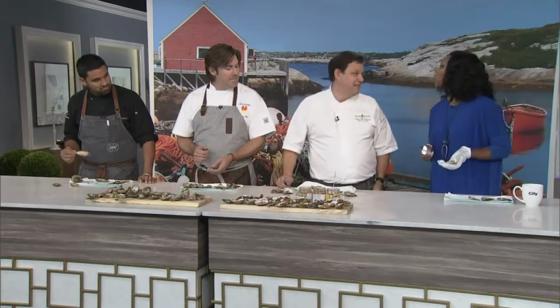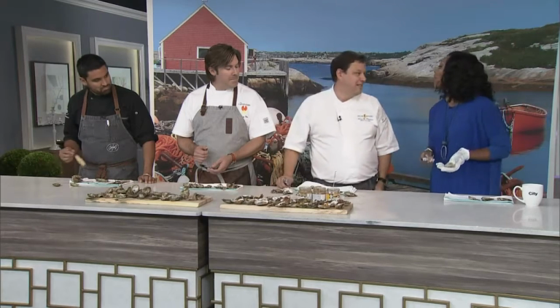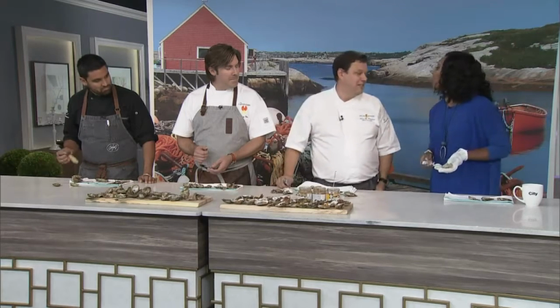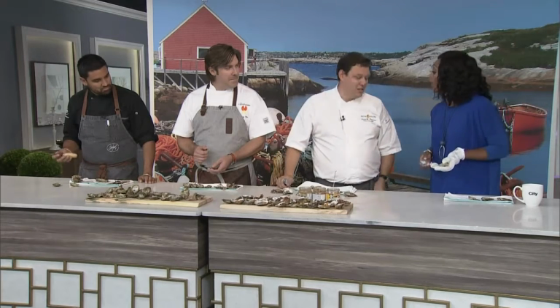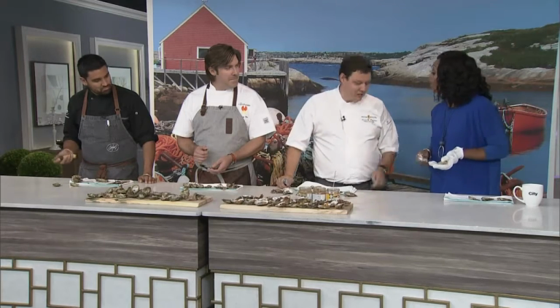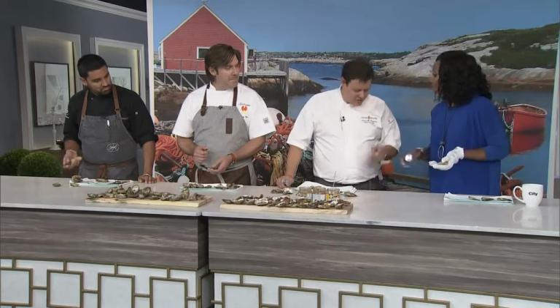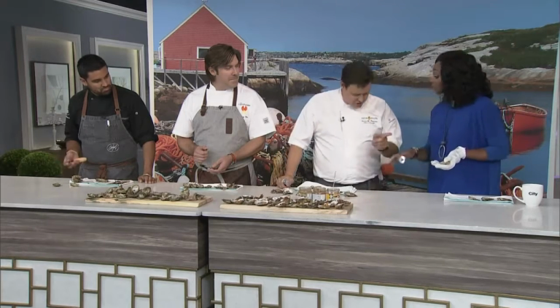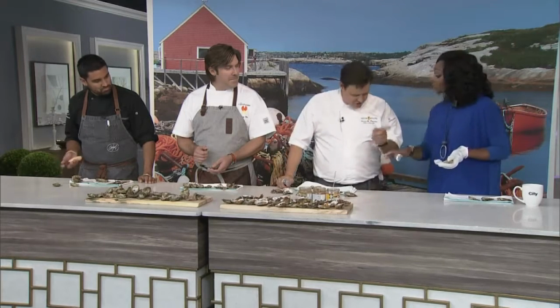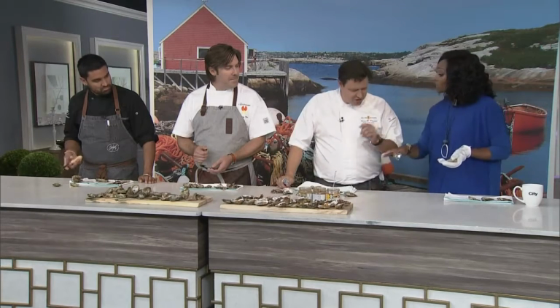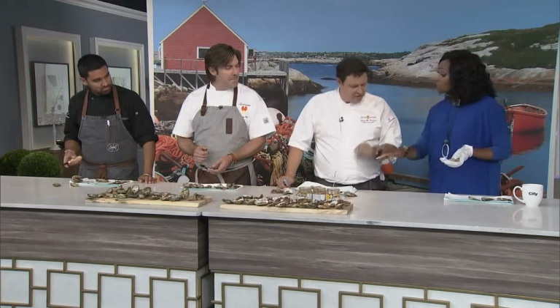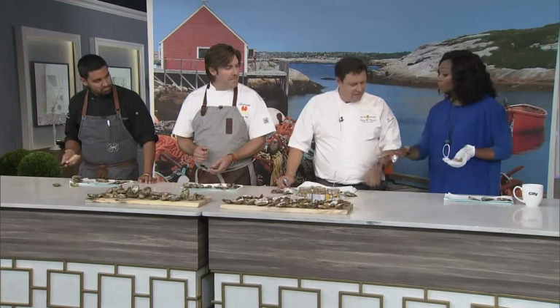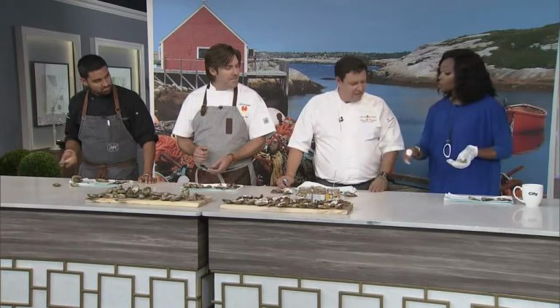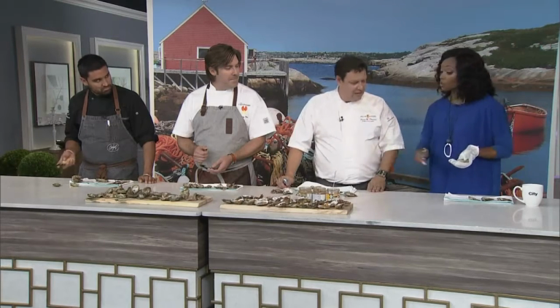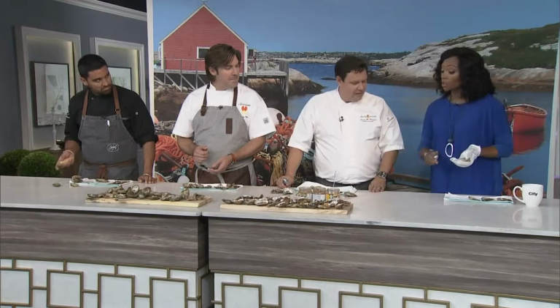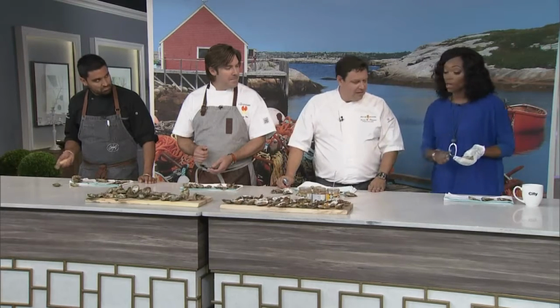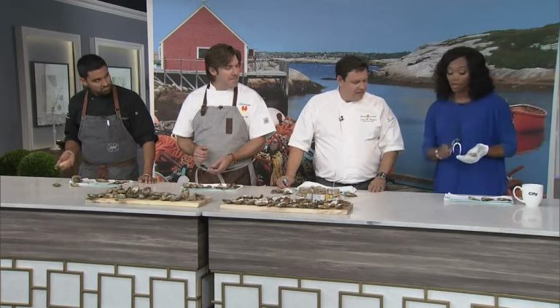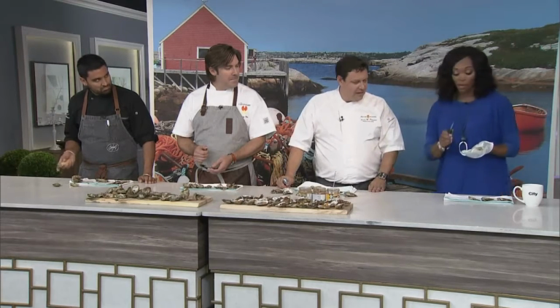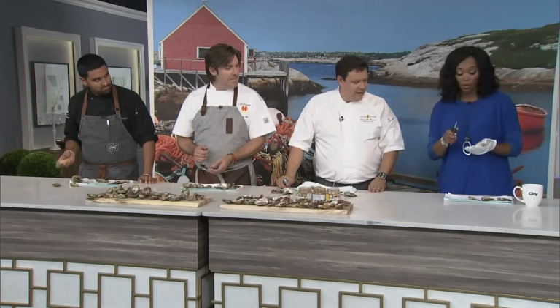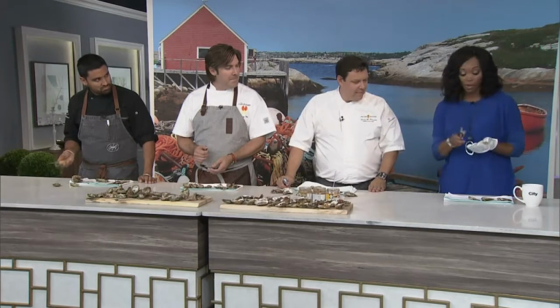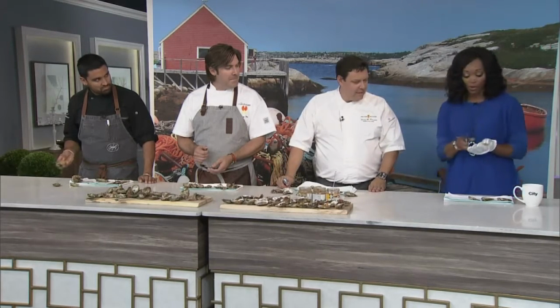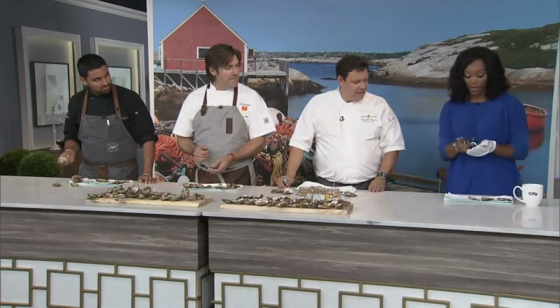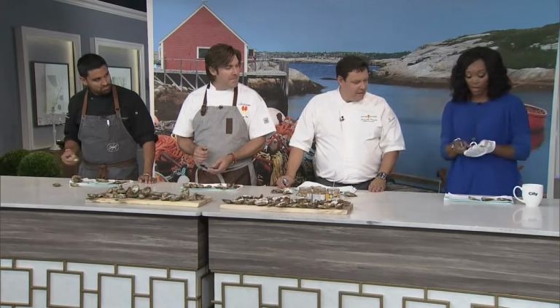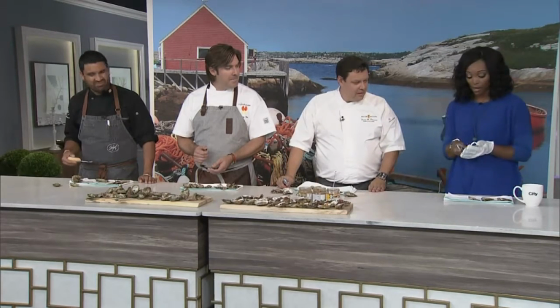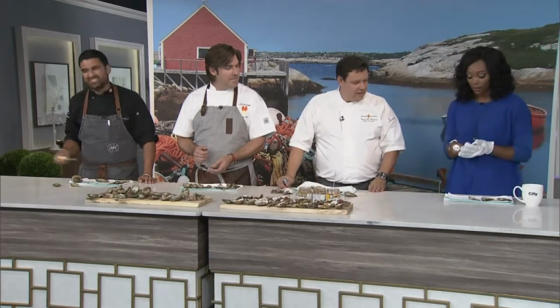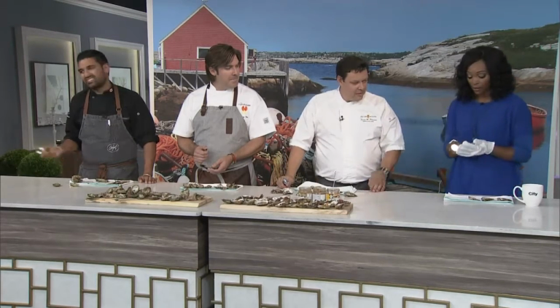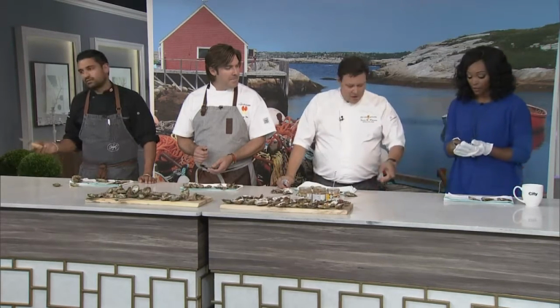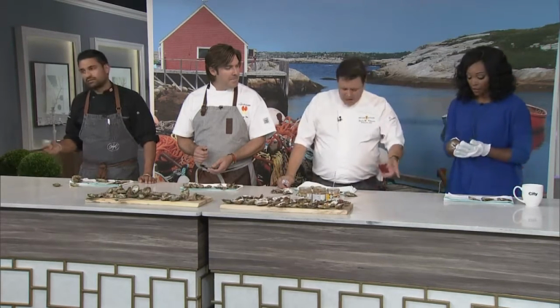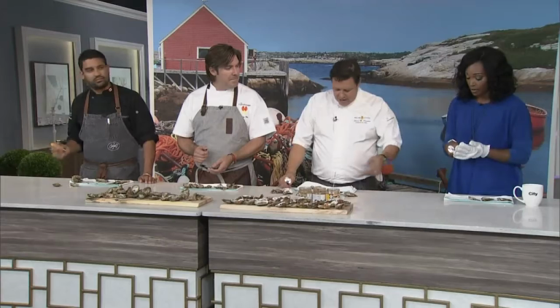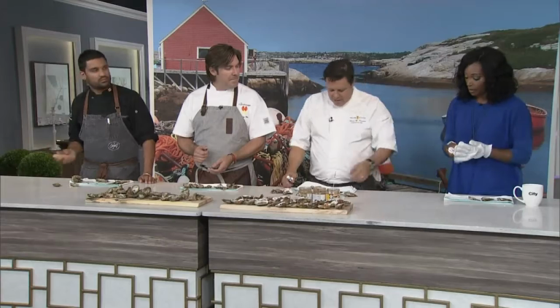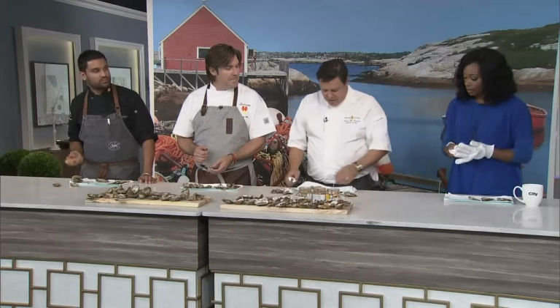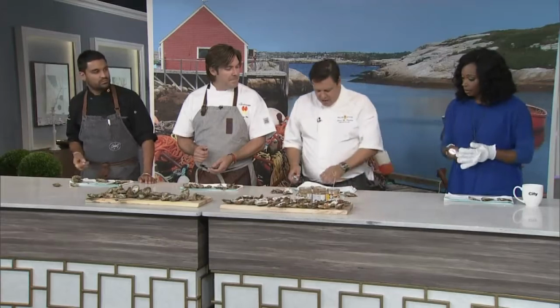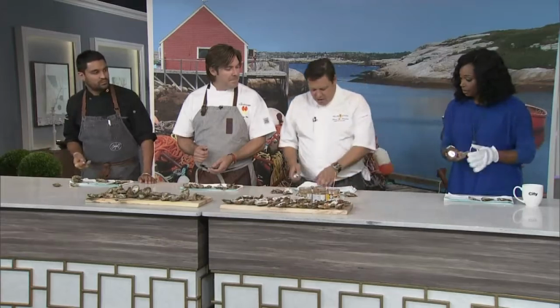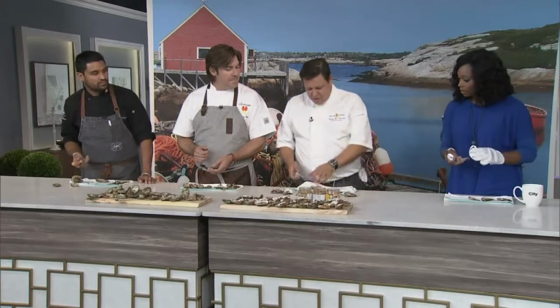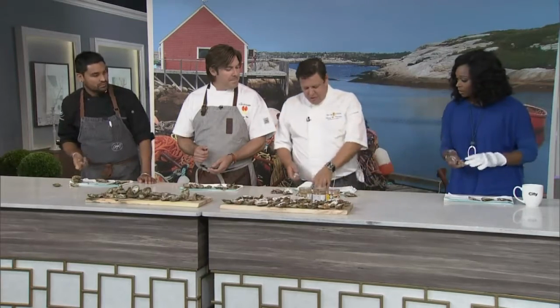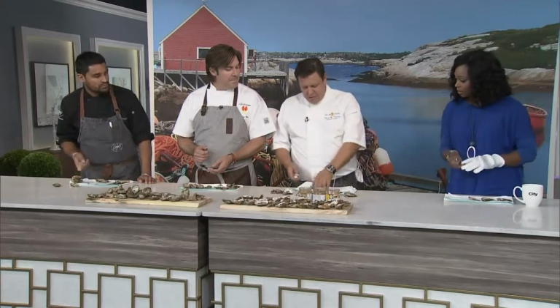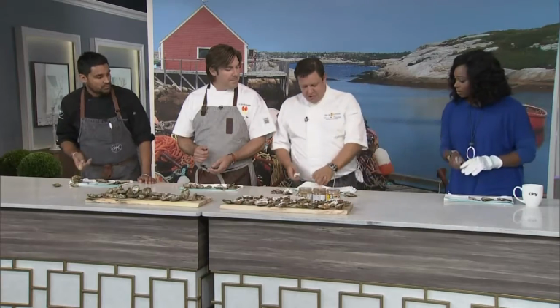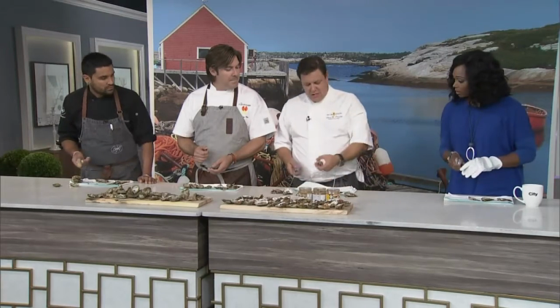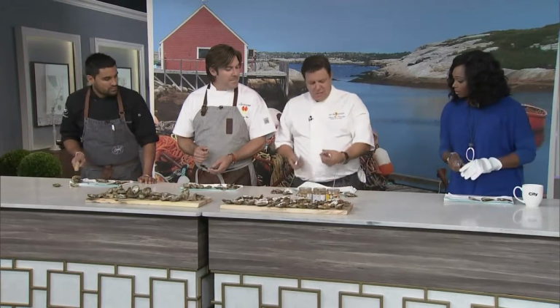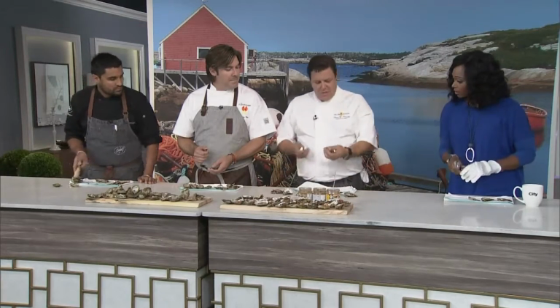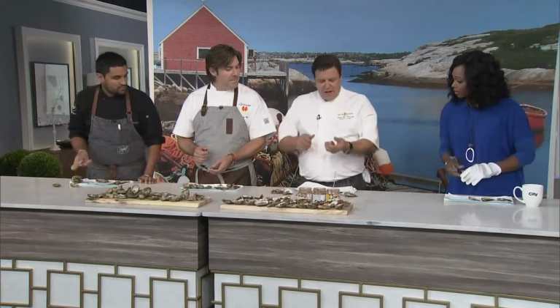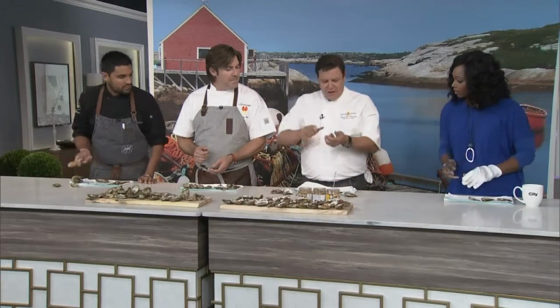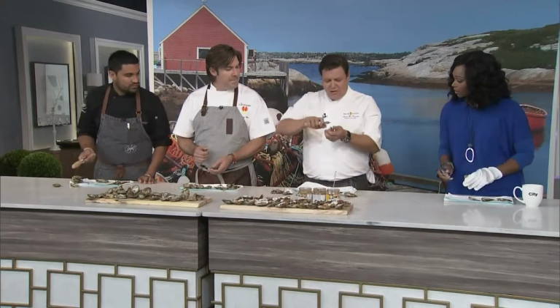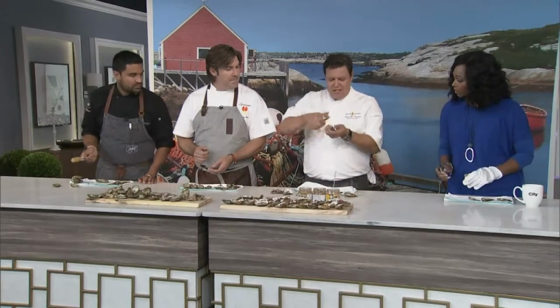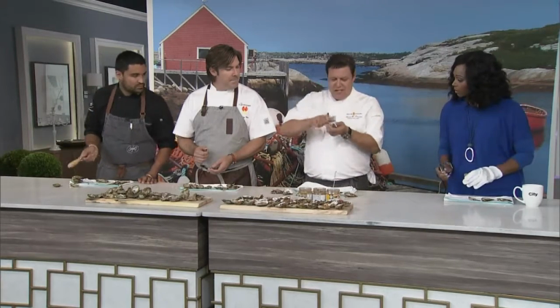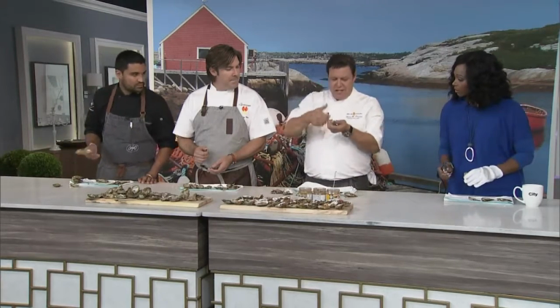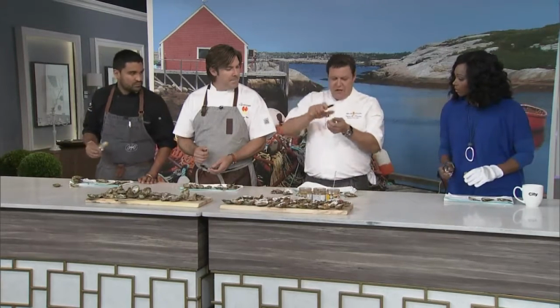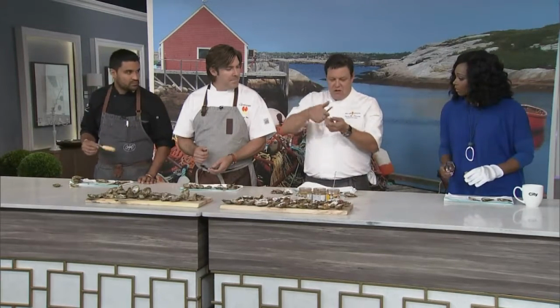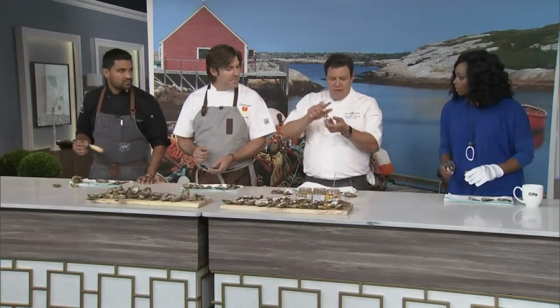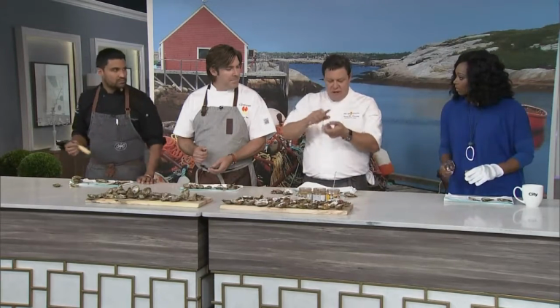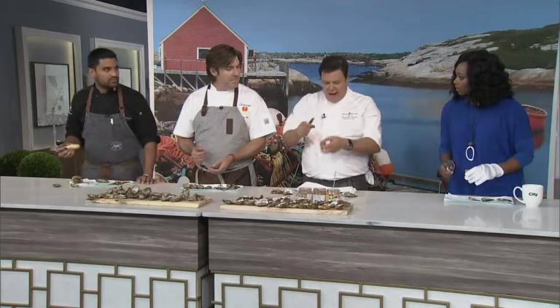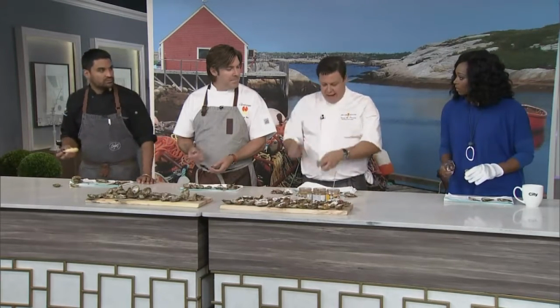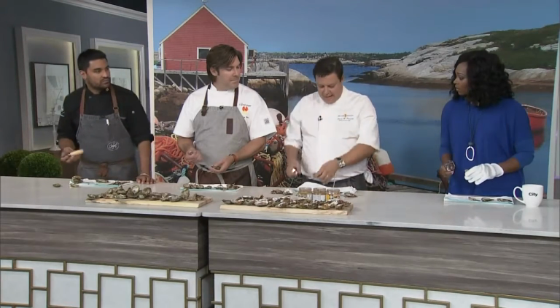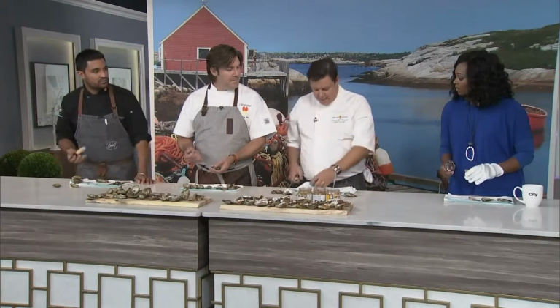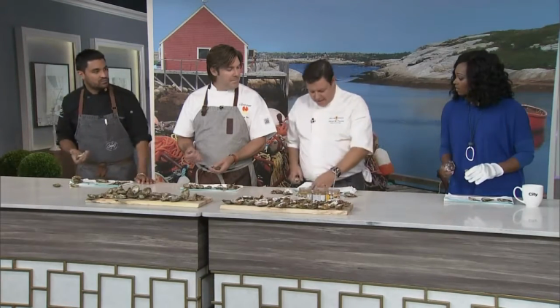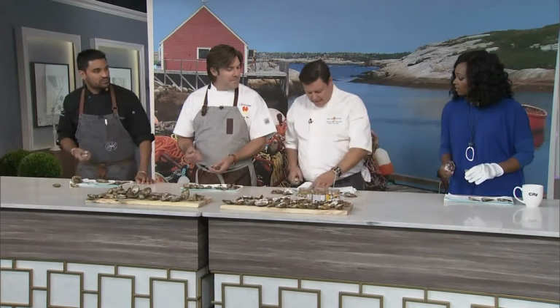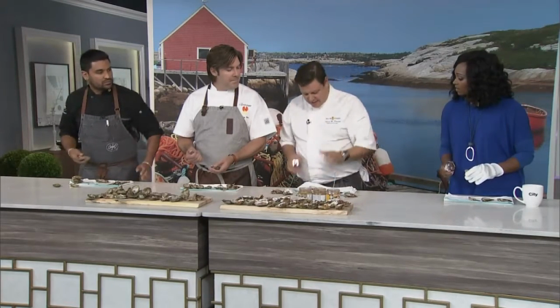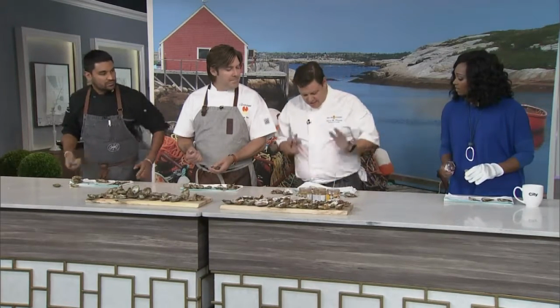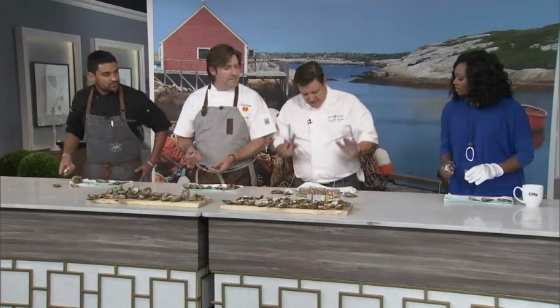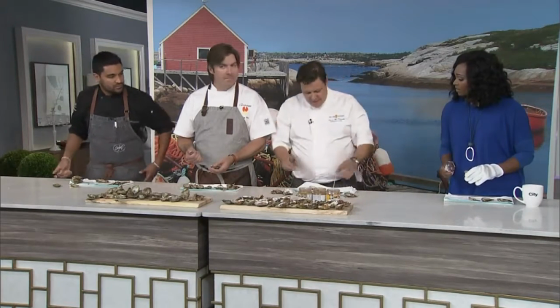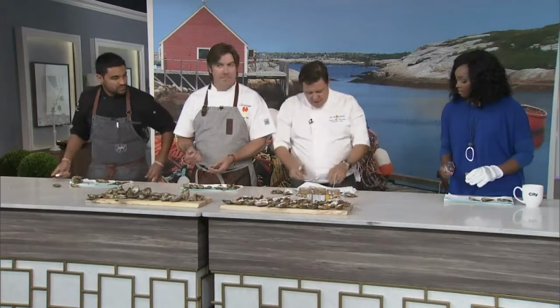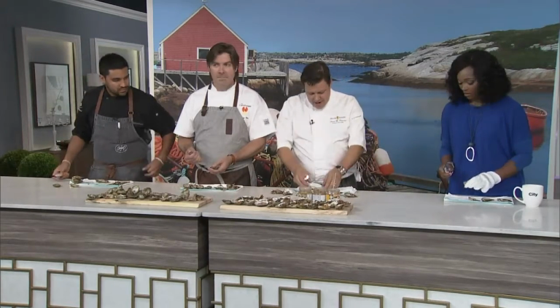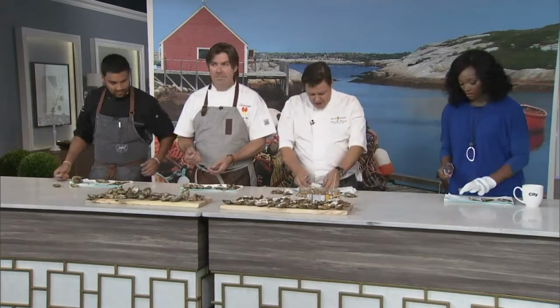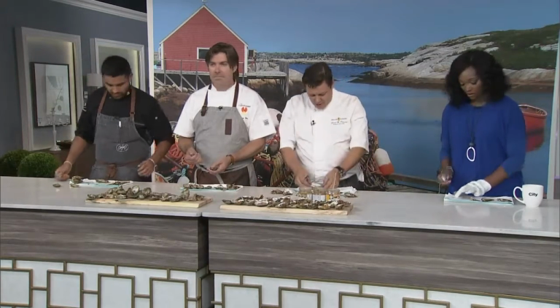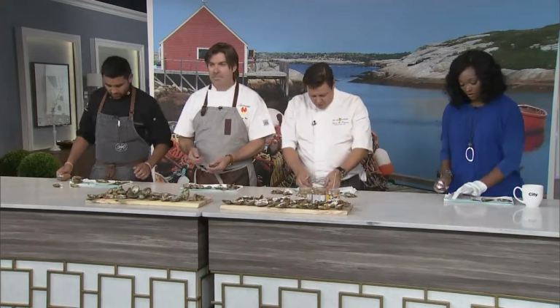You guys are going to use the cloth, I'm going to use the gloves. The professionals will sit there and do them in their hands, but I think the safe way at home is to use protection.